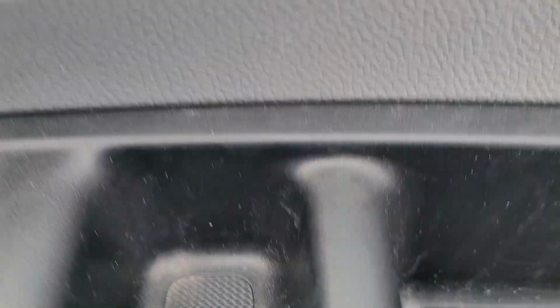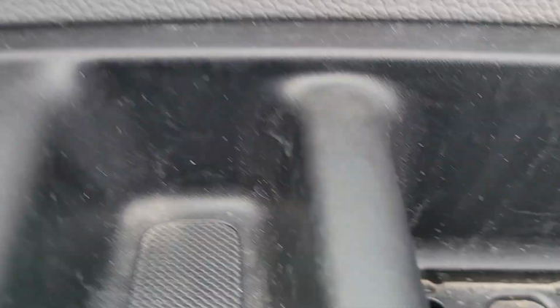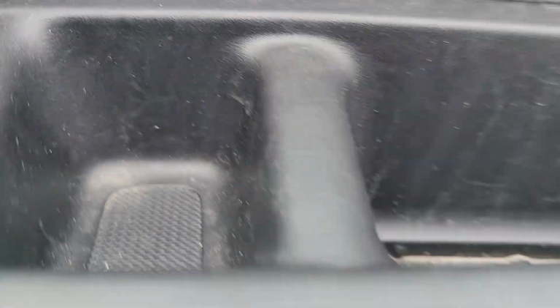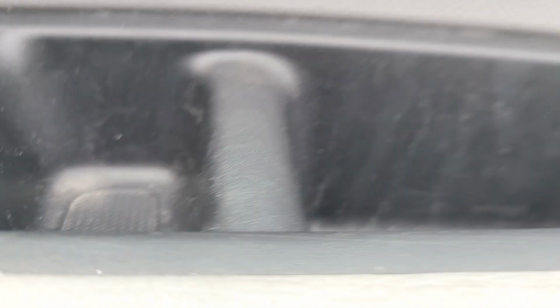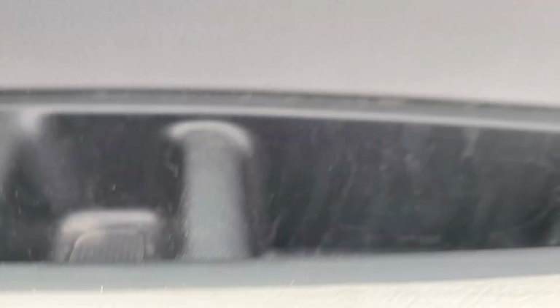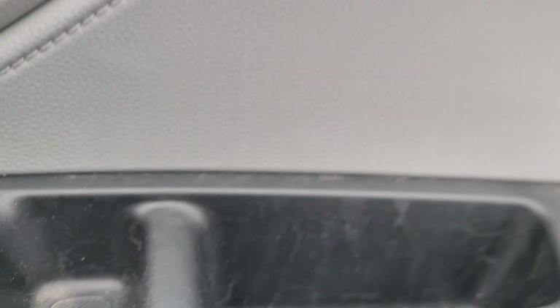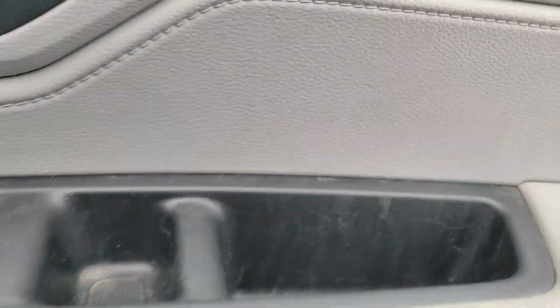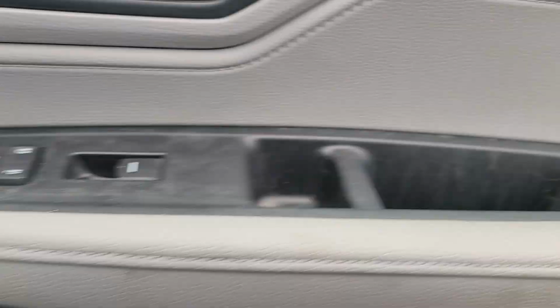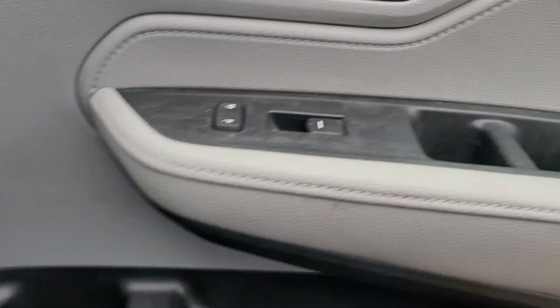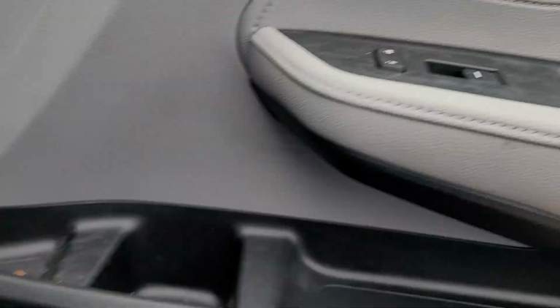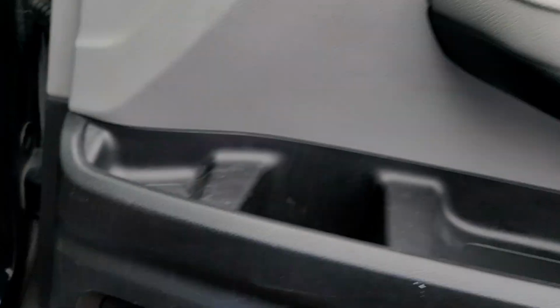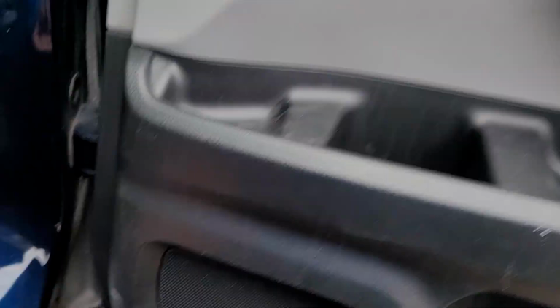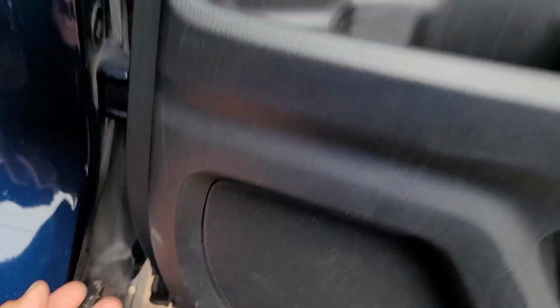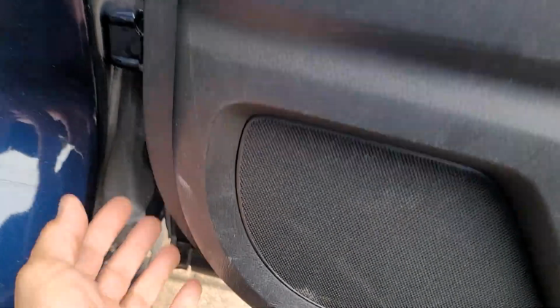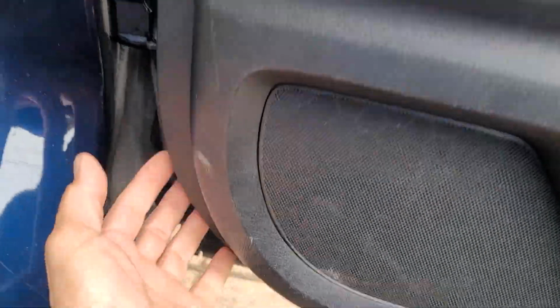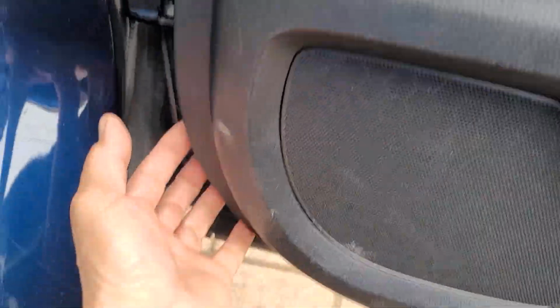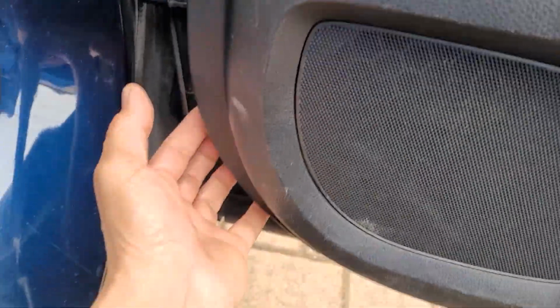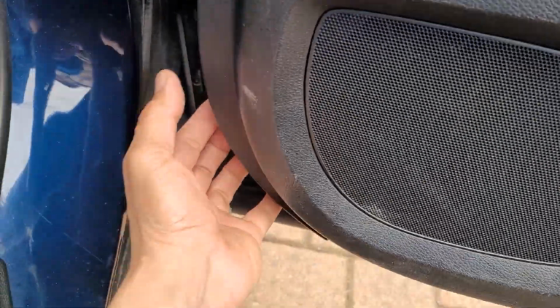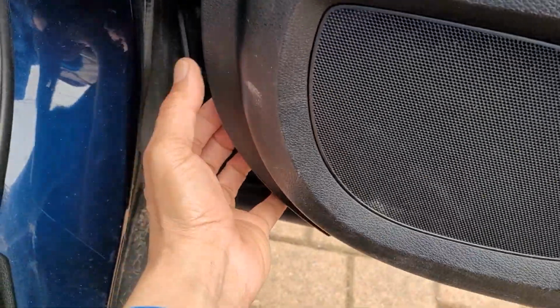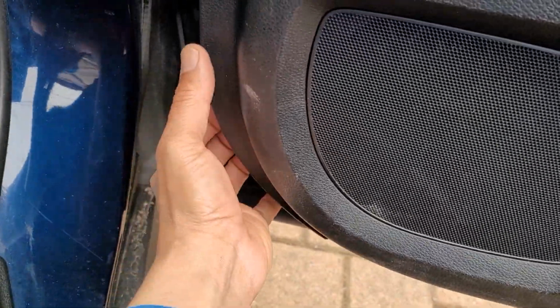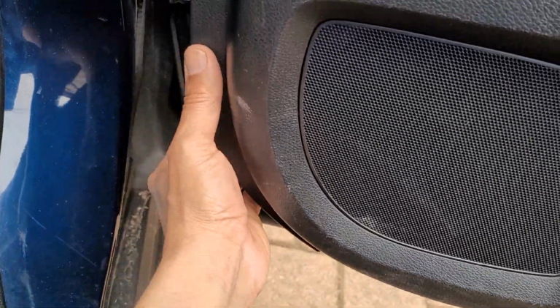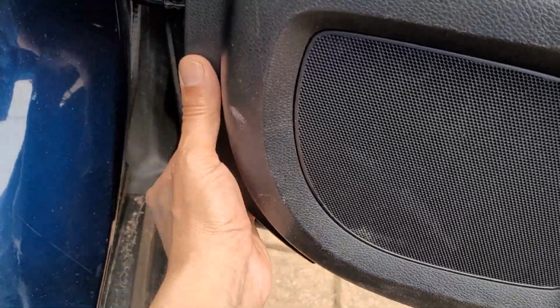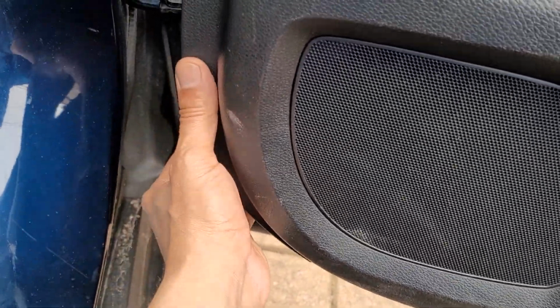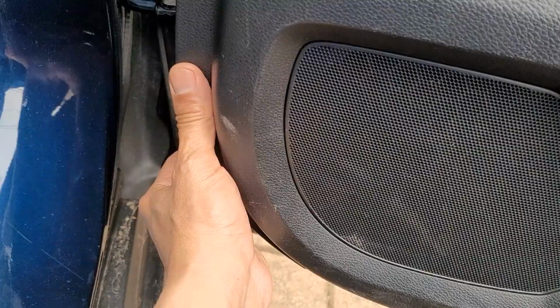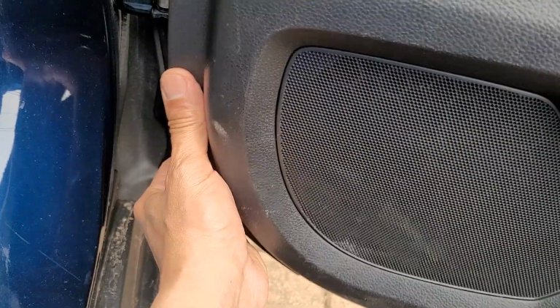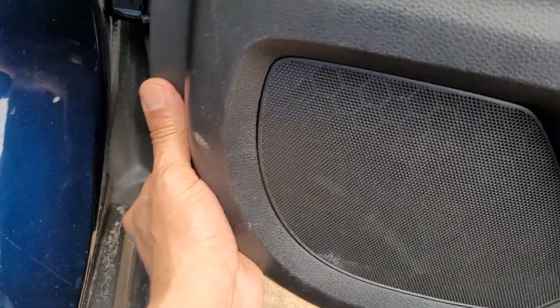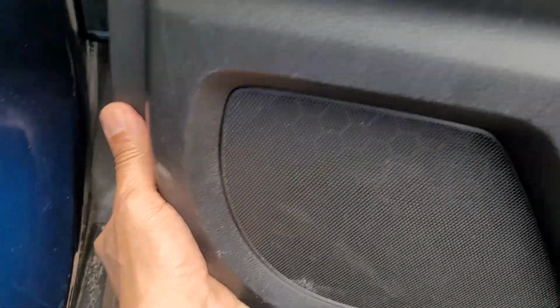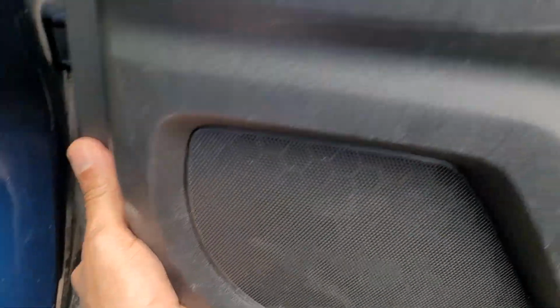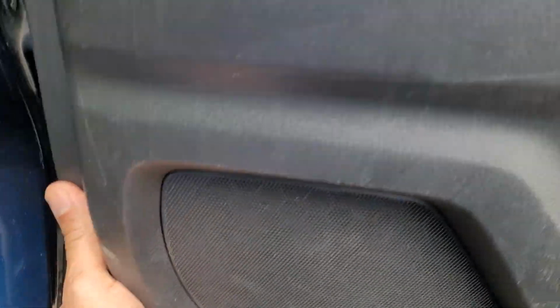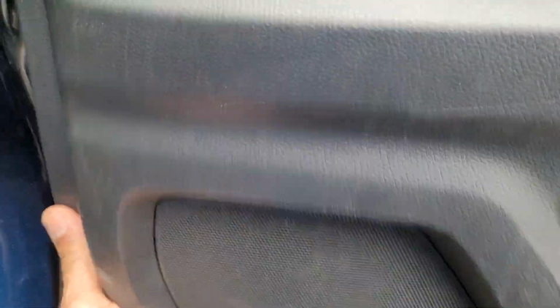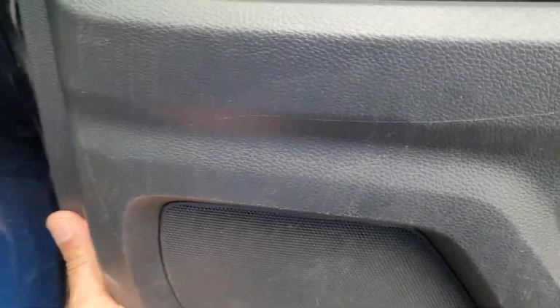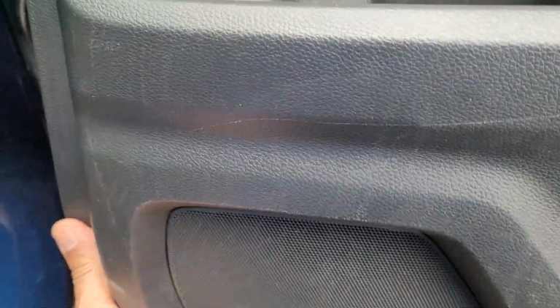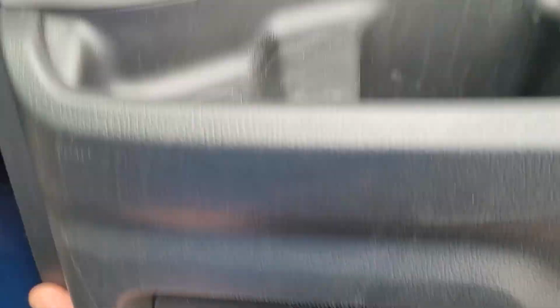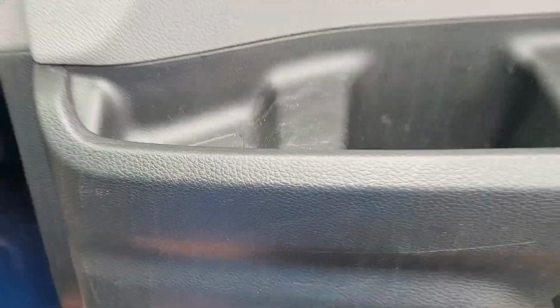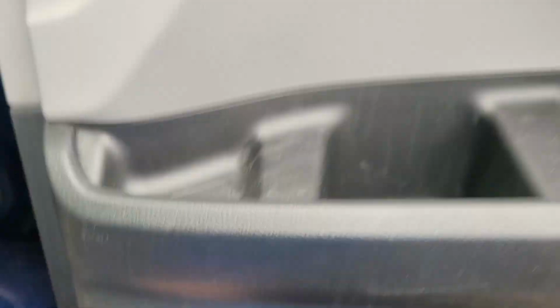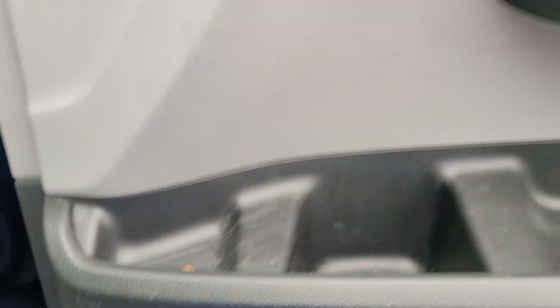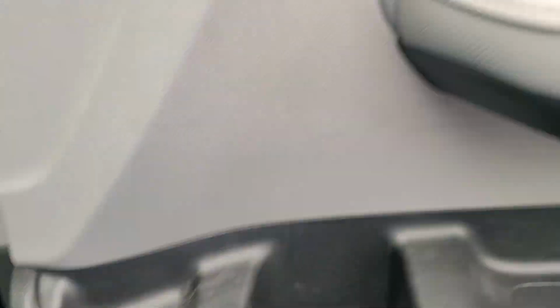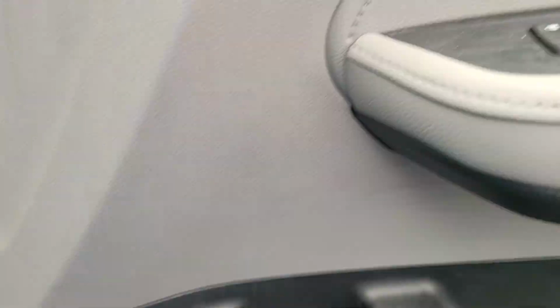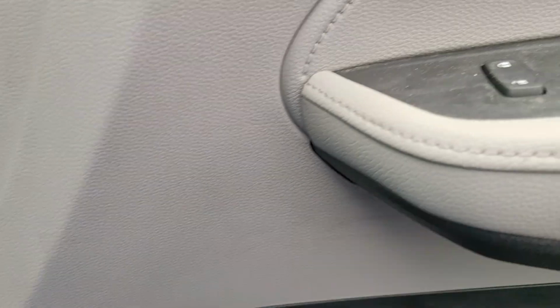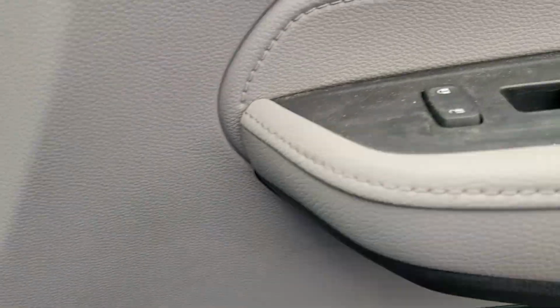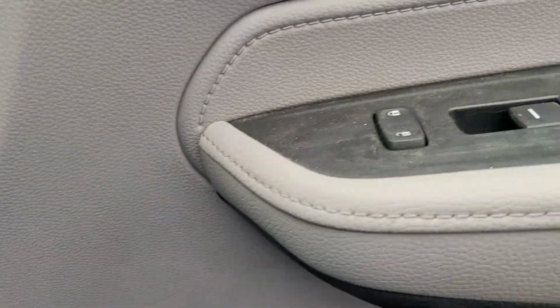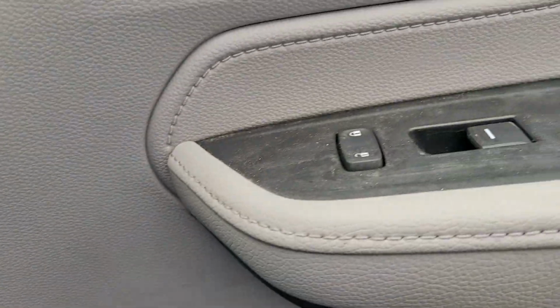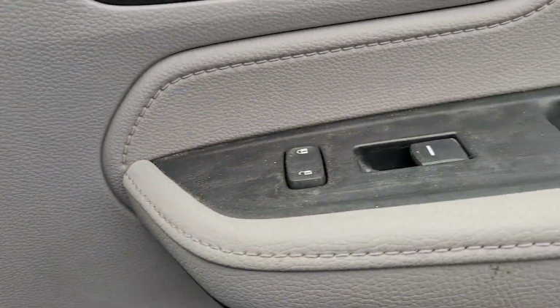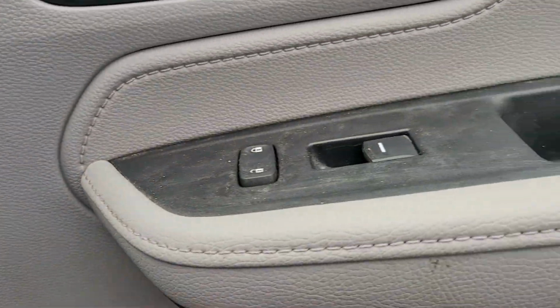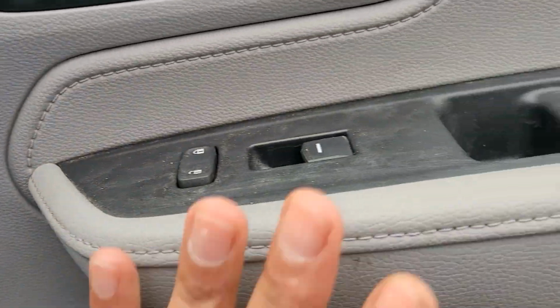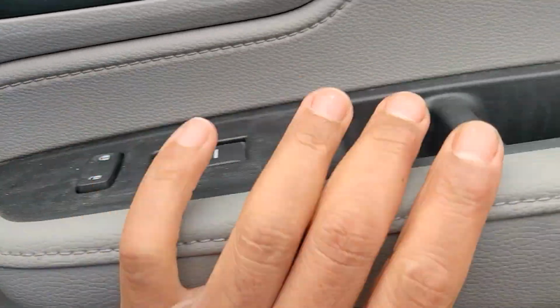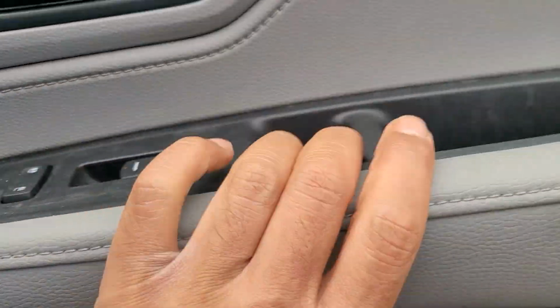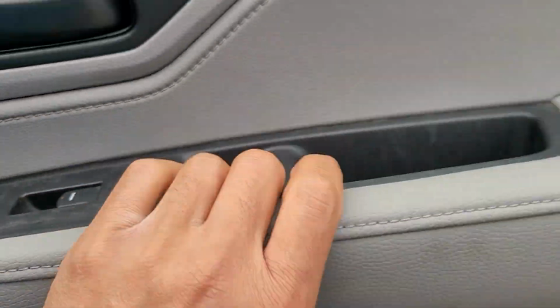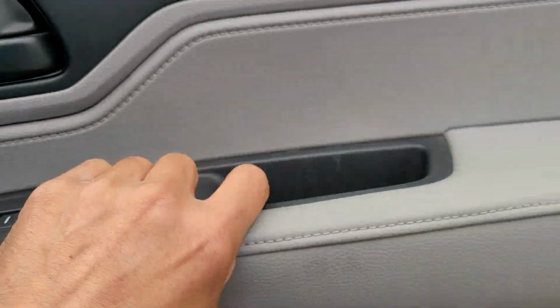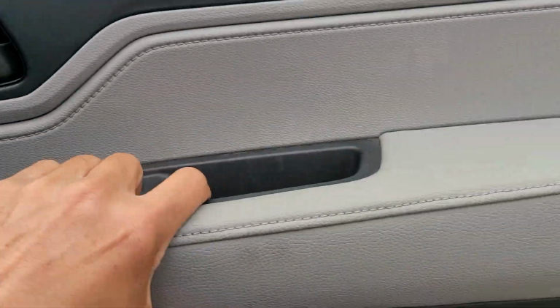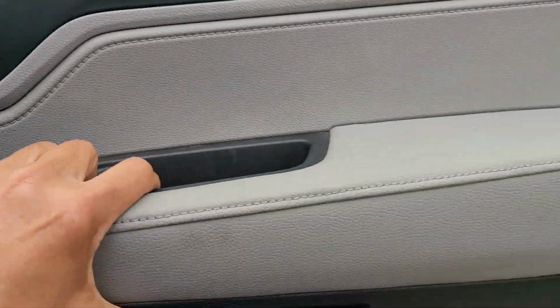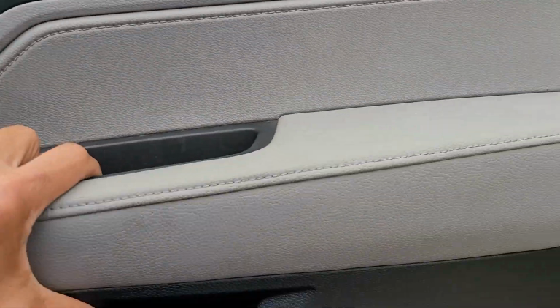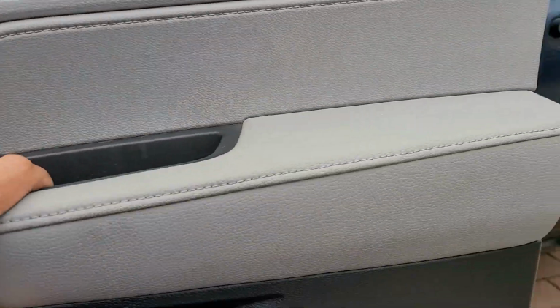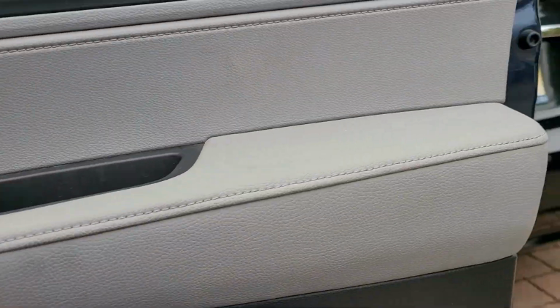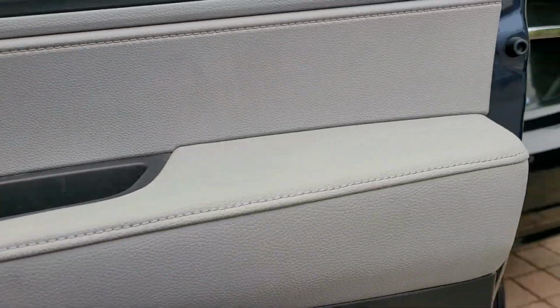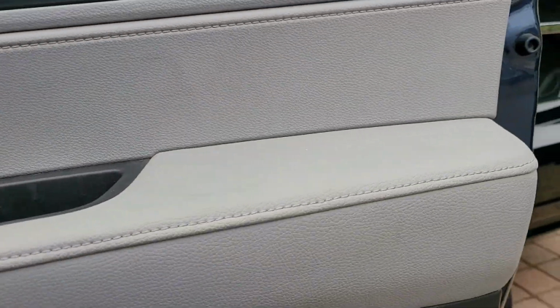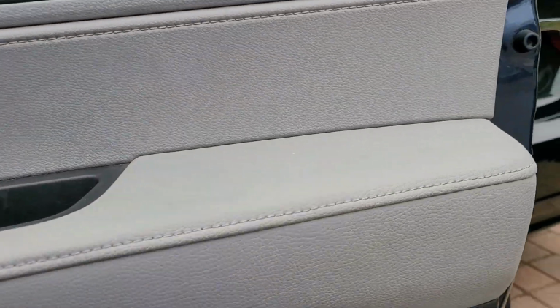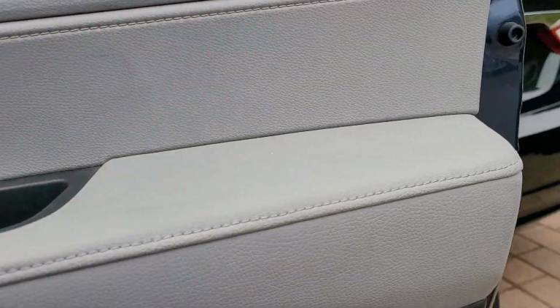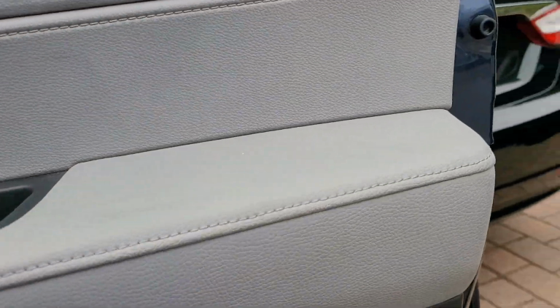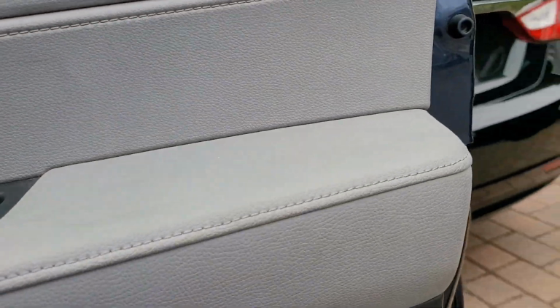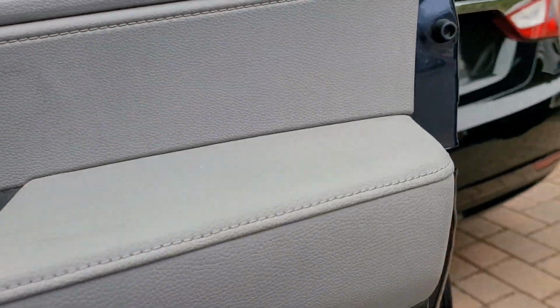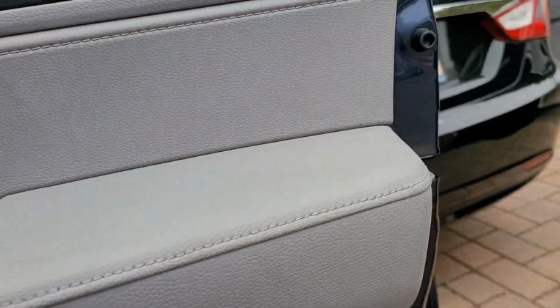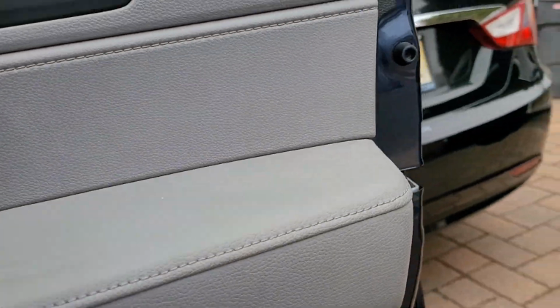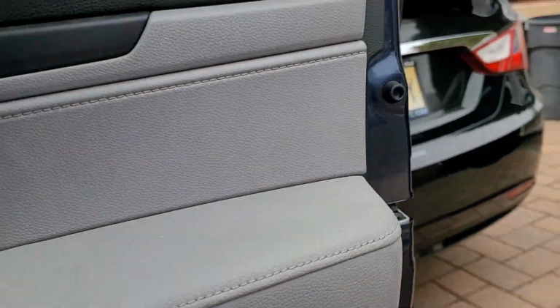And the best part — you pull from here, and the whole door panel just comes off right in your hand.